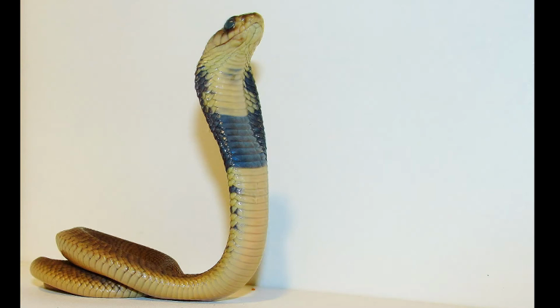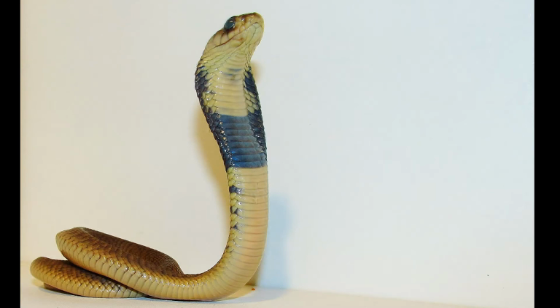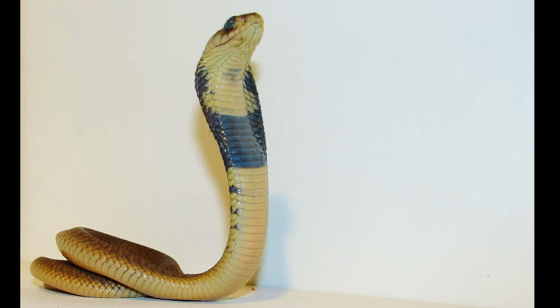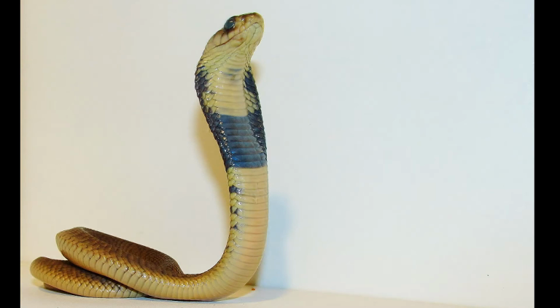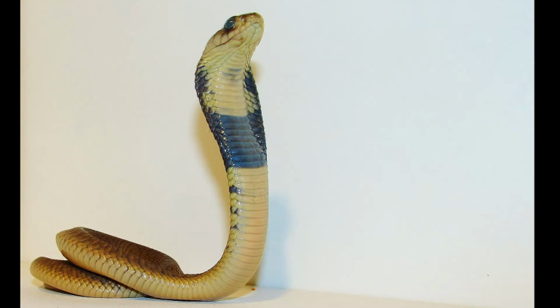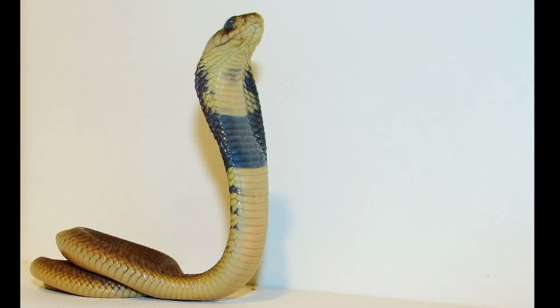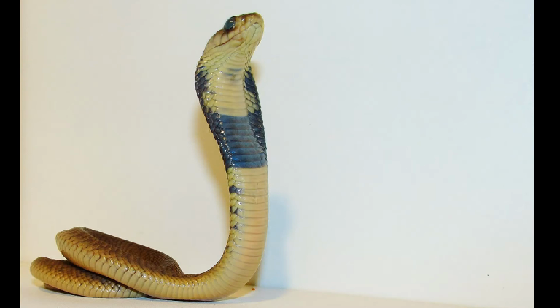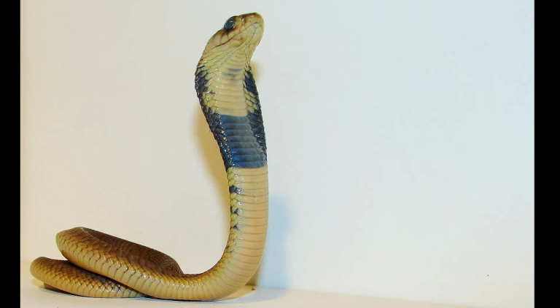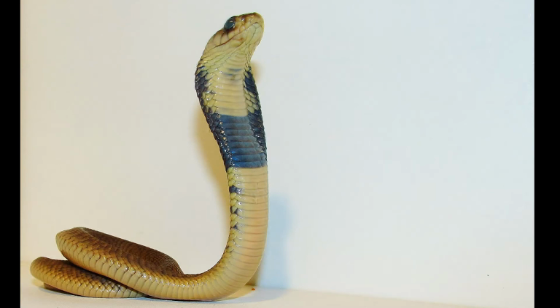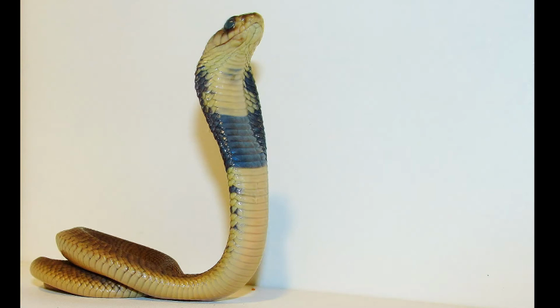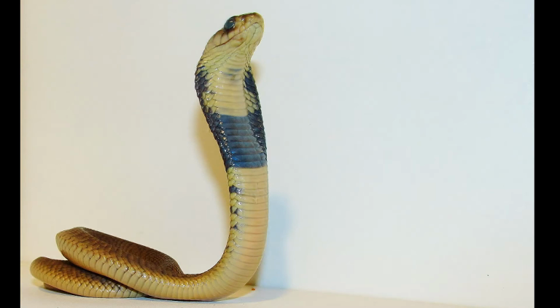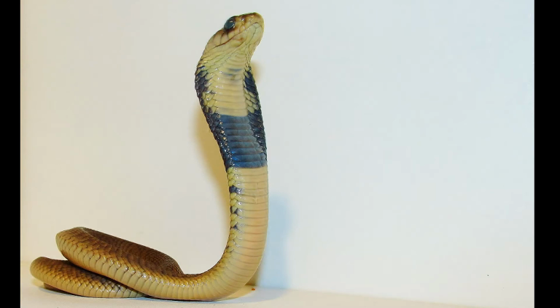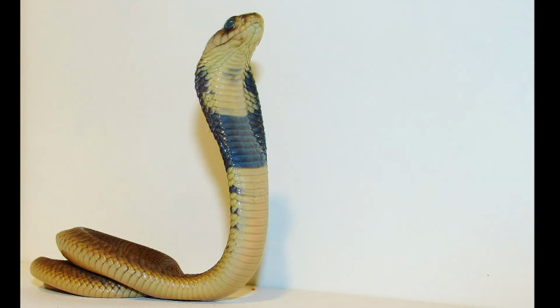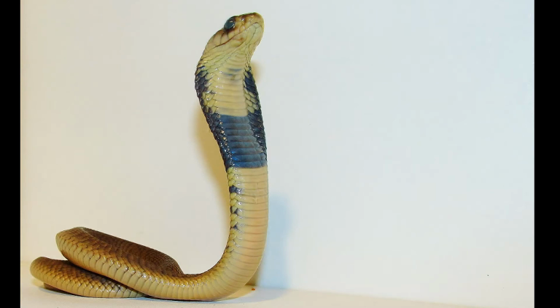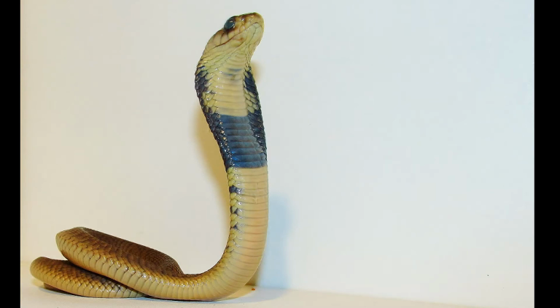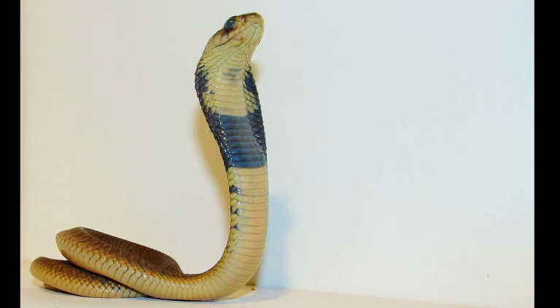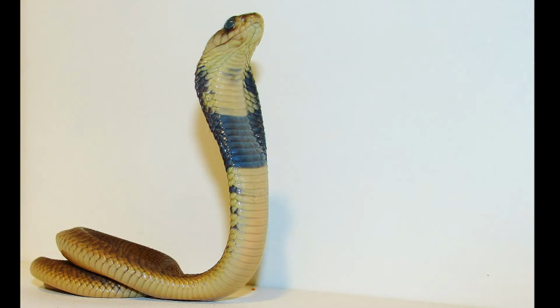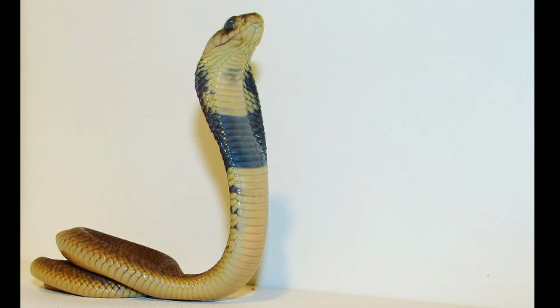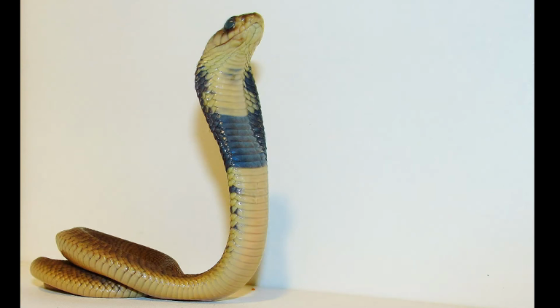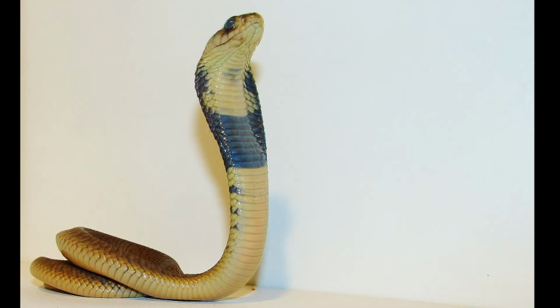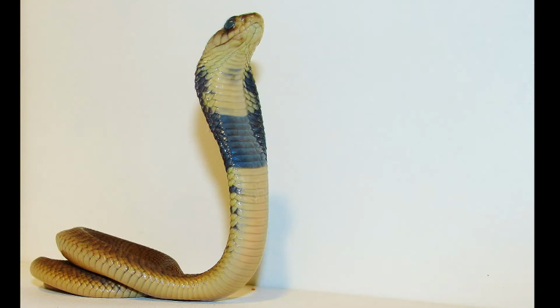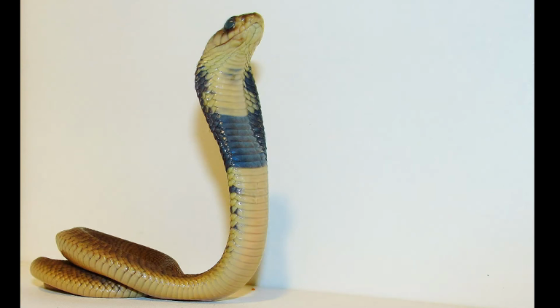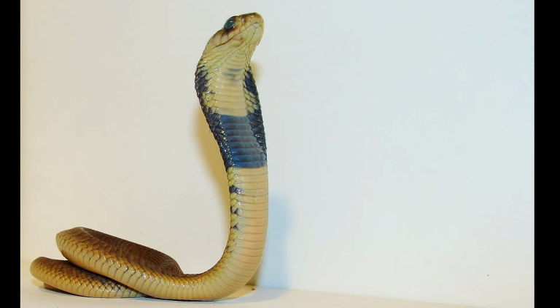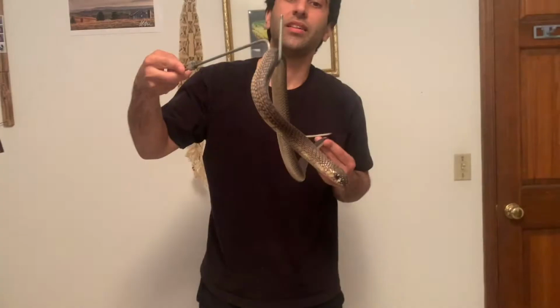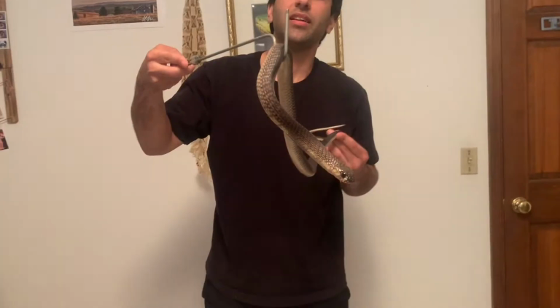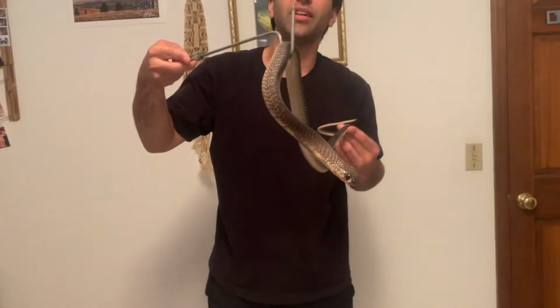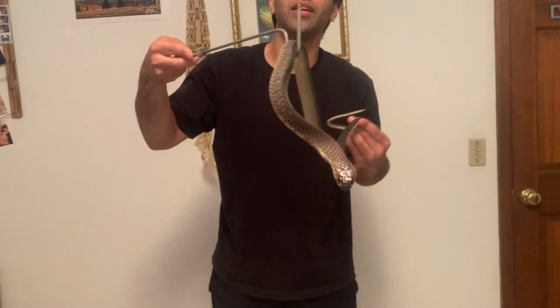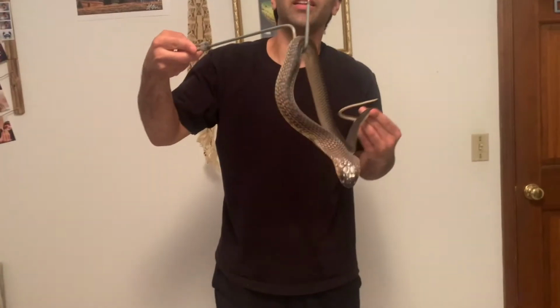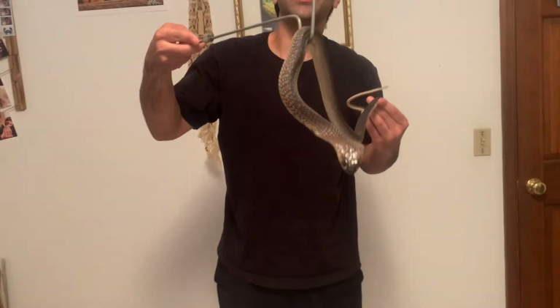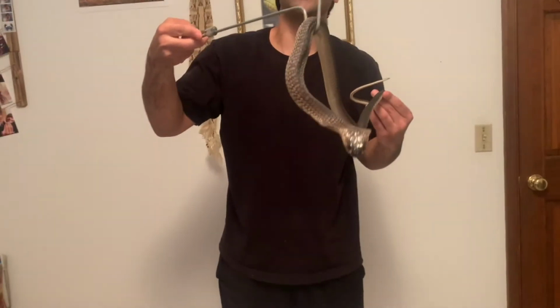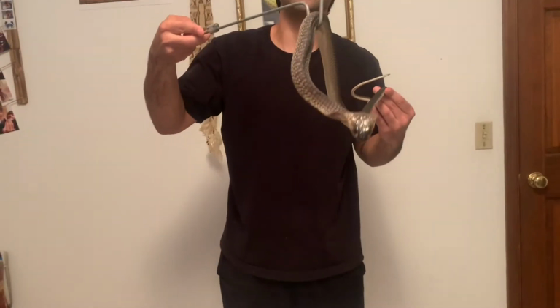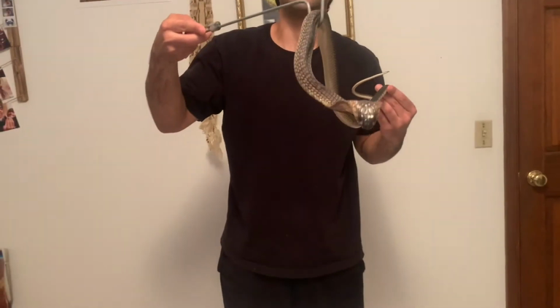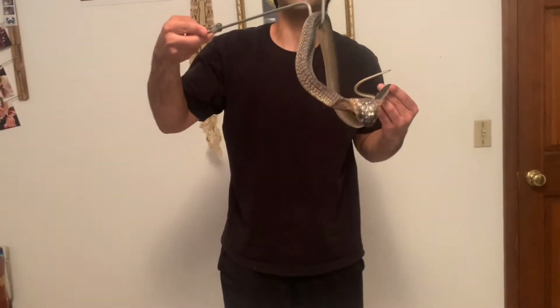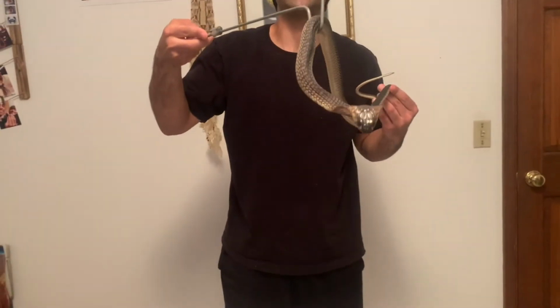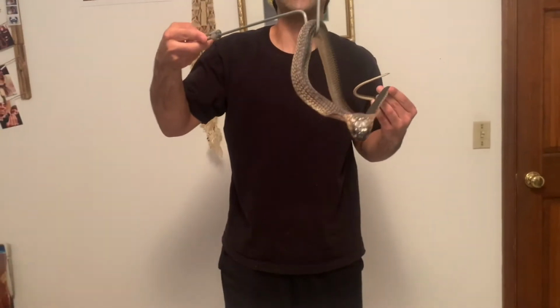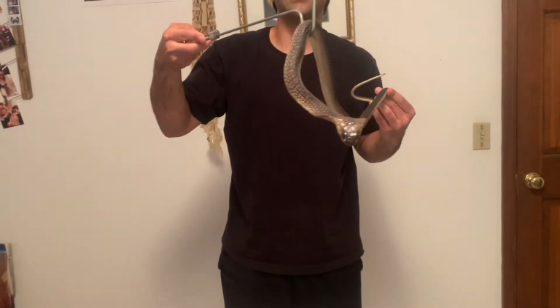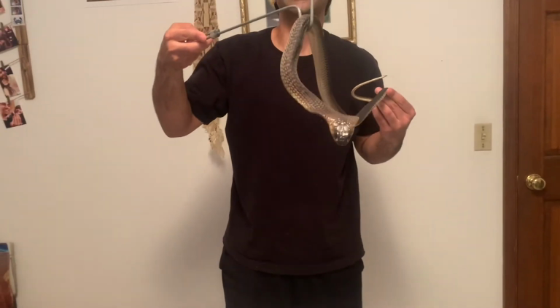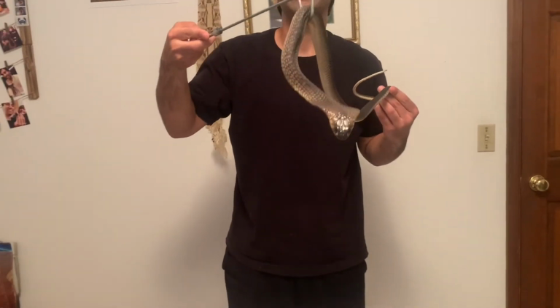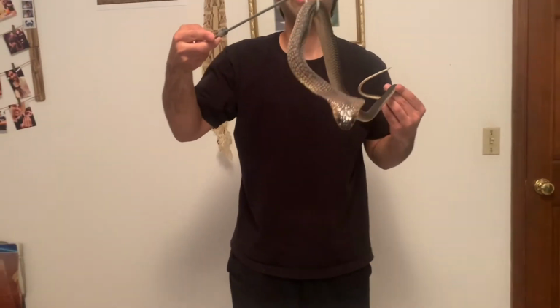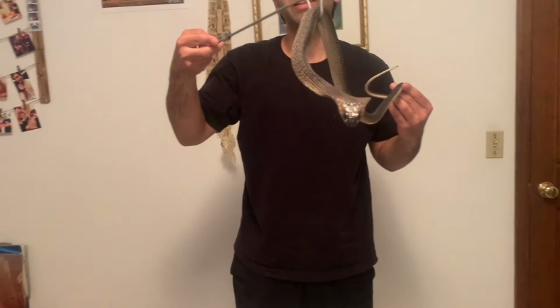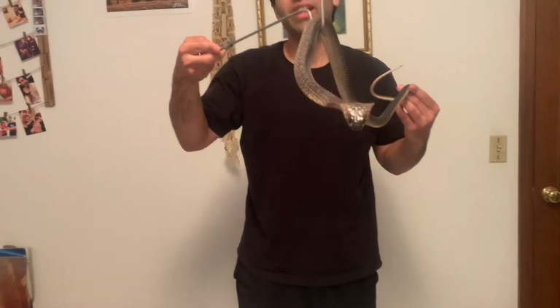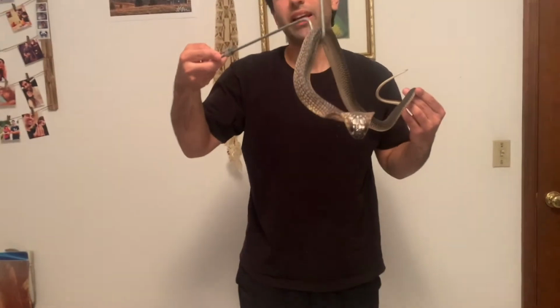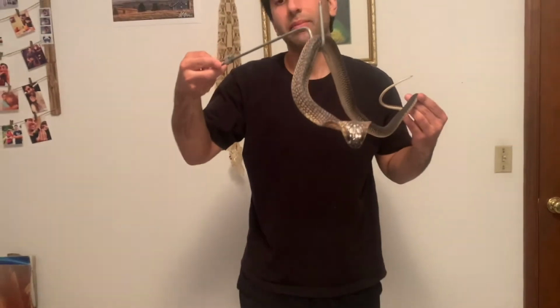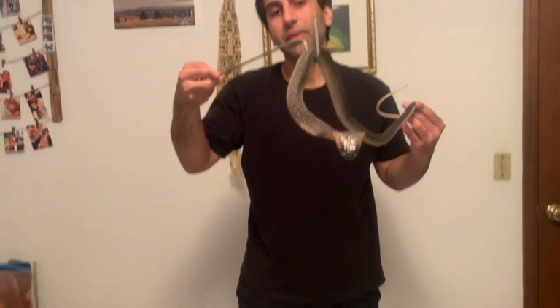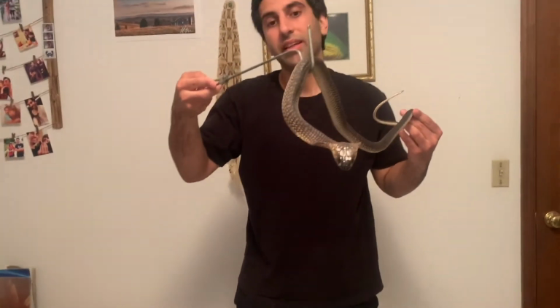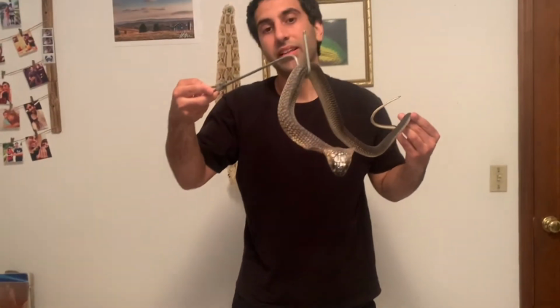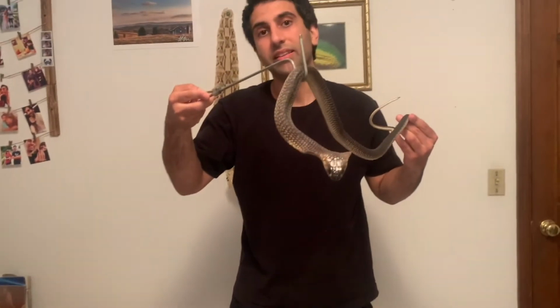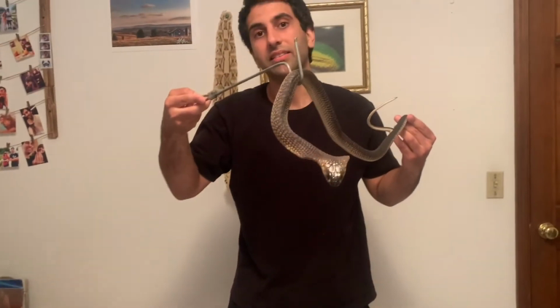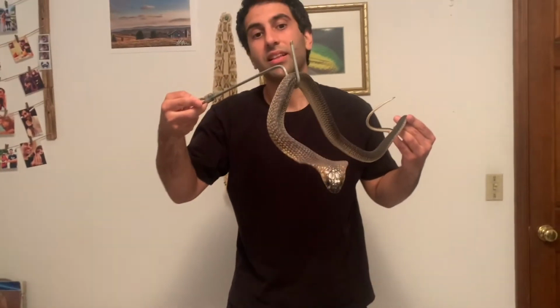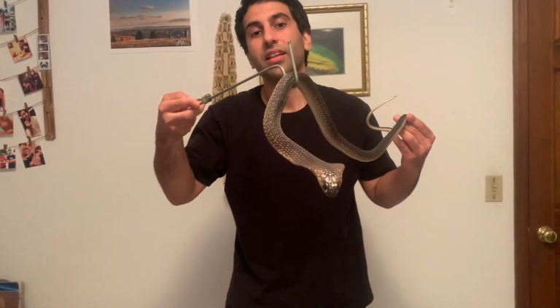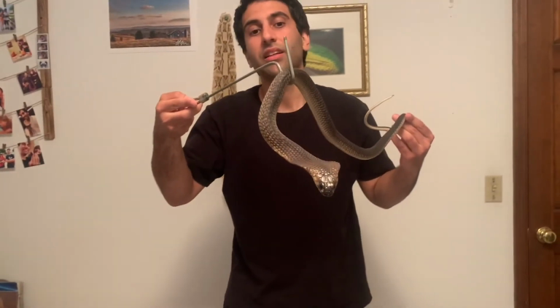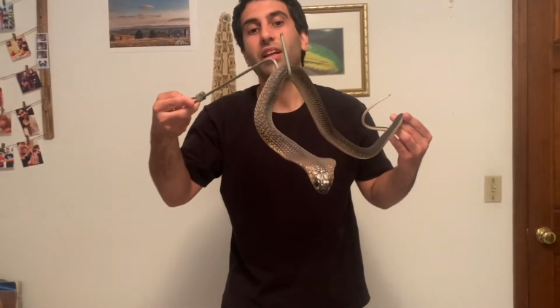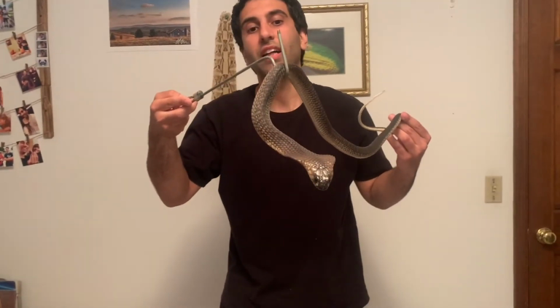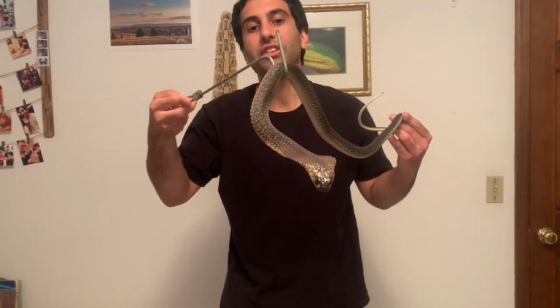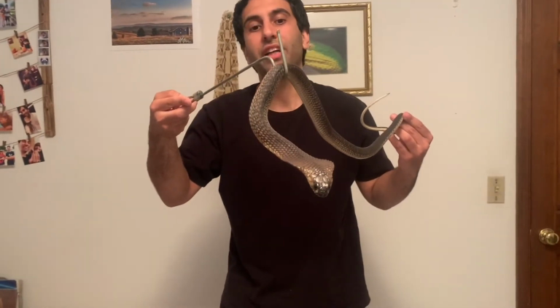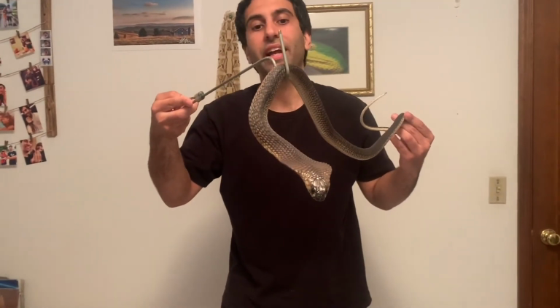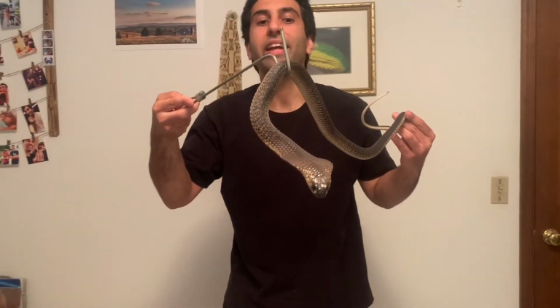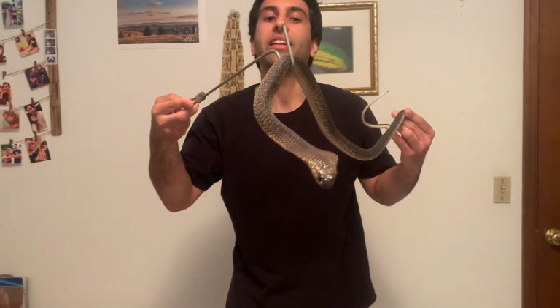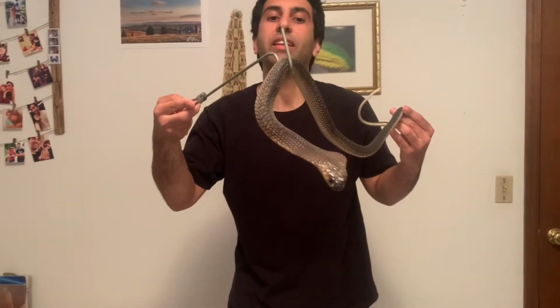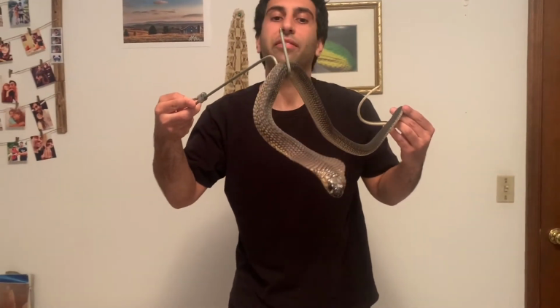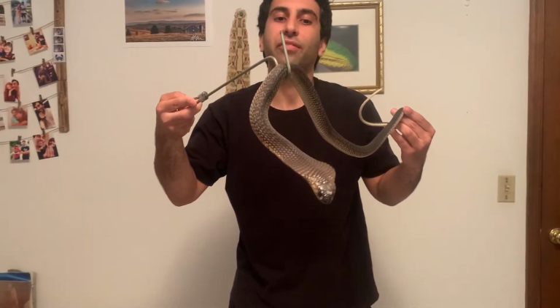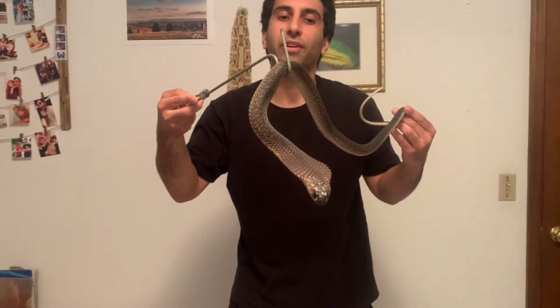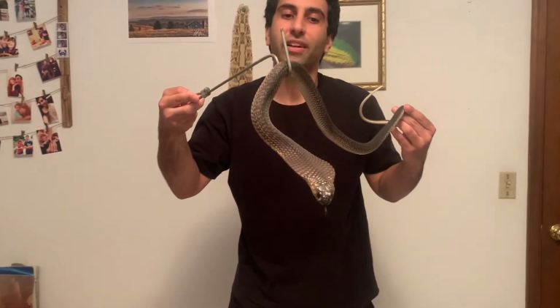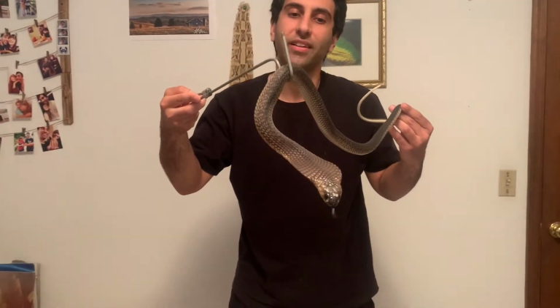These are found in southern Africa. The scientific name is Naja annulifera.